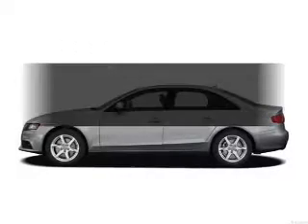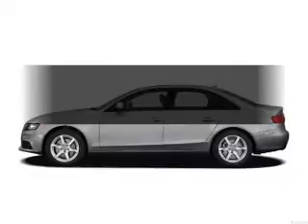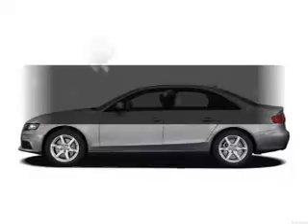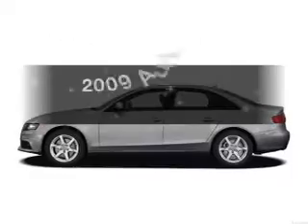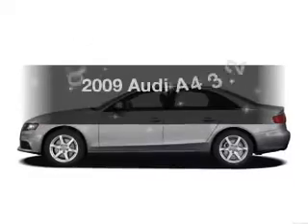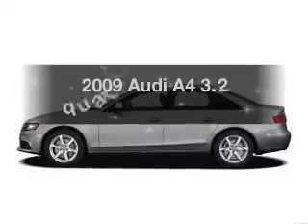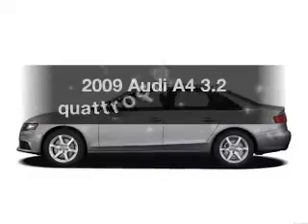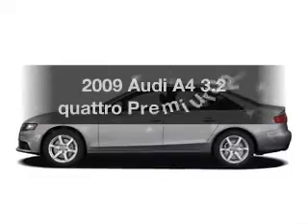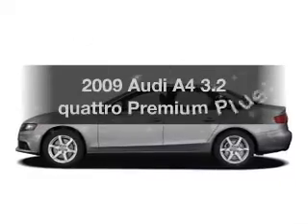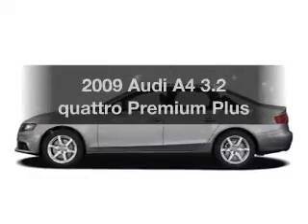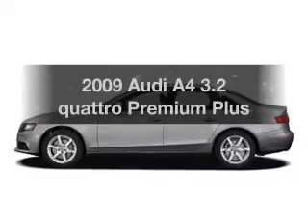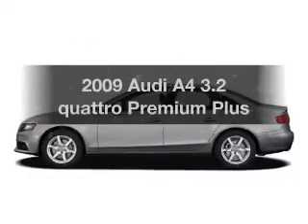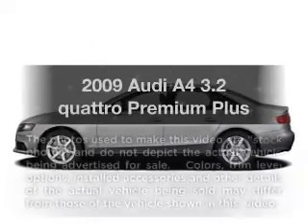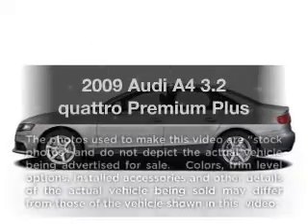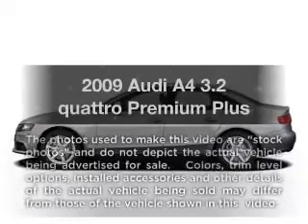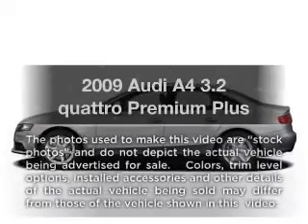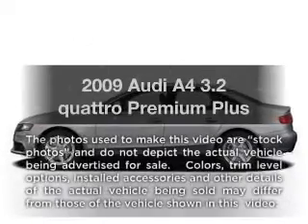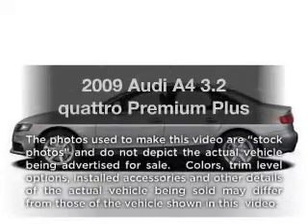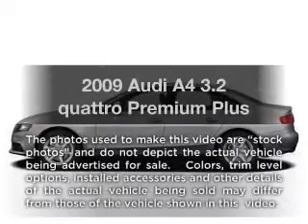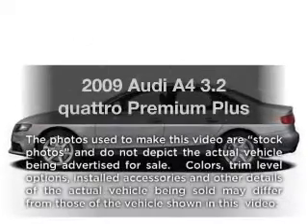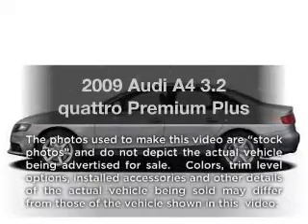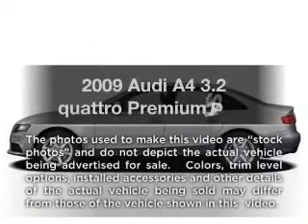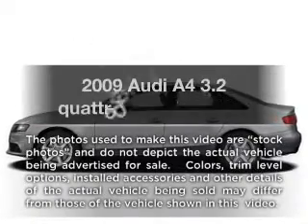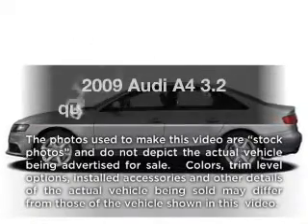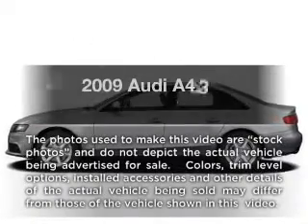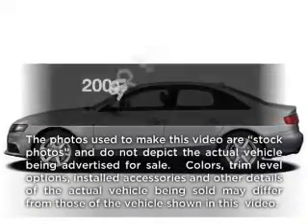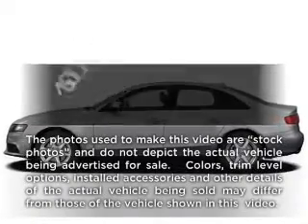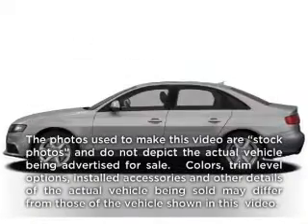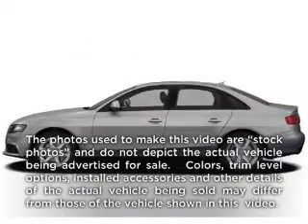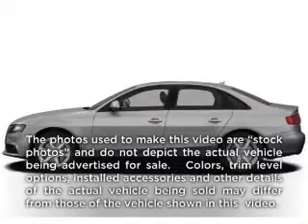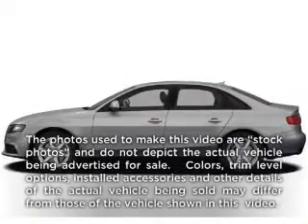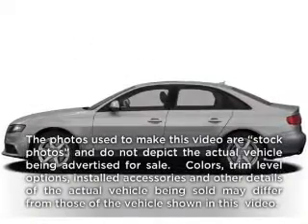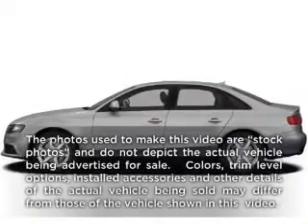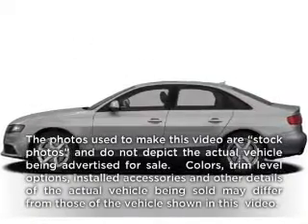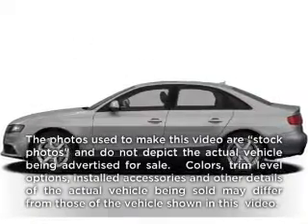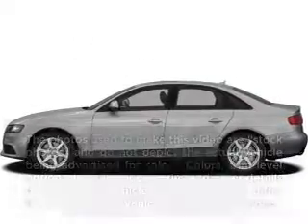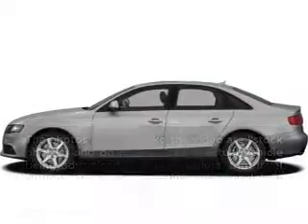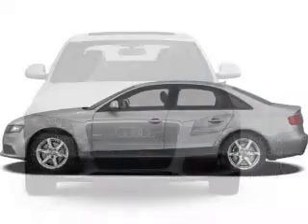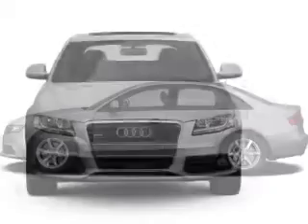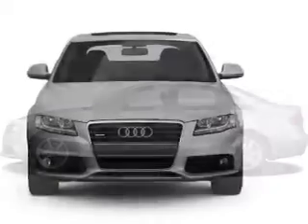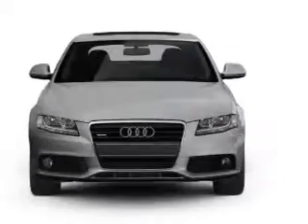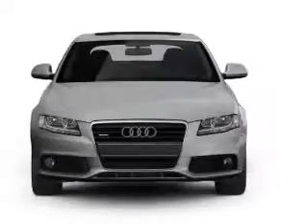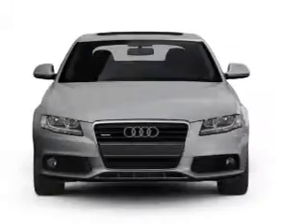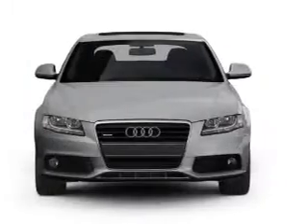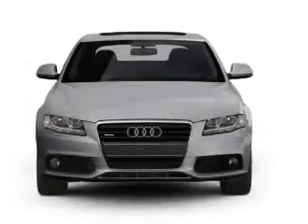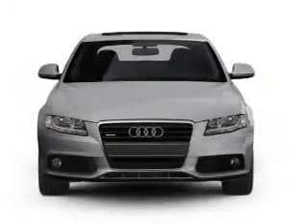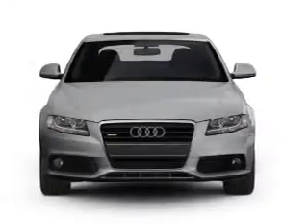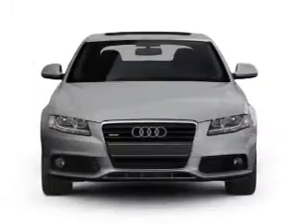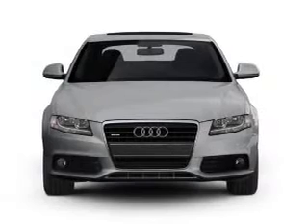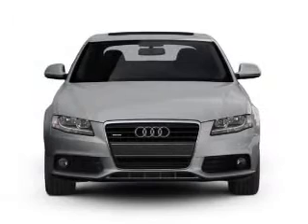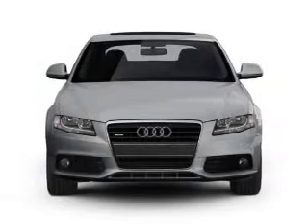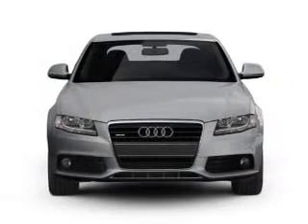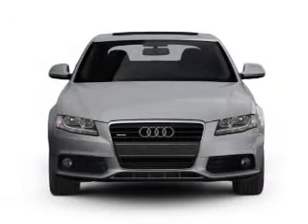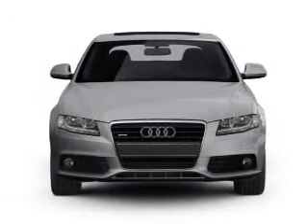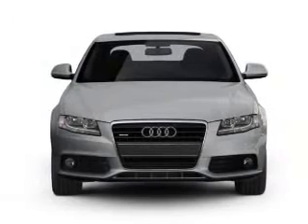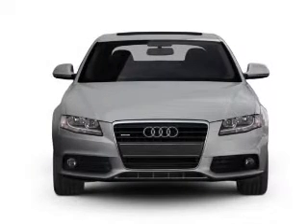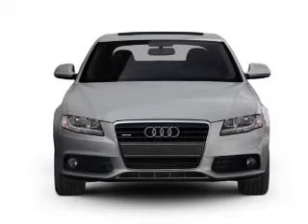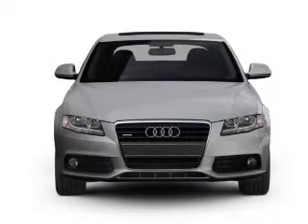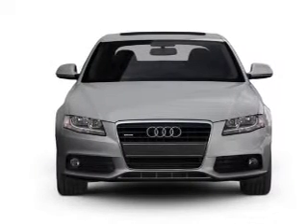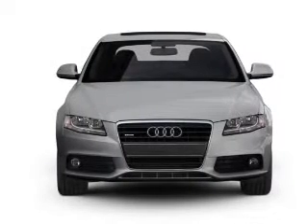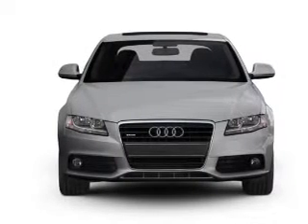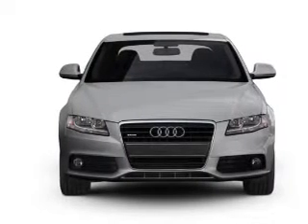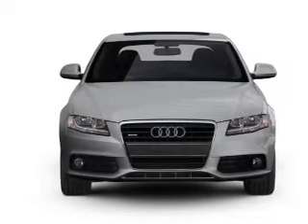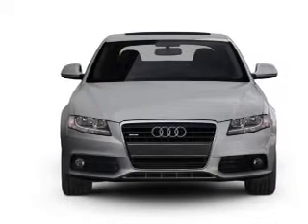Imagine yourself in this 2009 Audi A4. If you're looking for a first-rate auto, this one could be yours today.